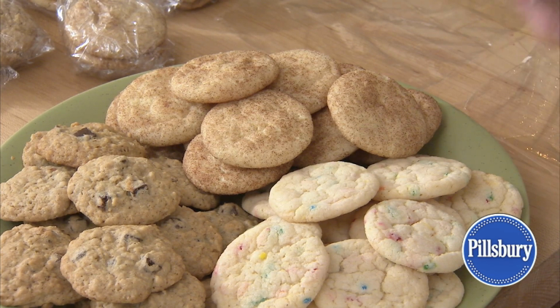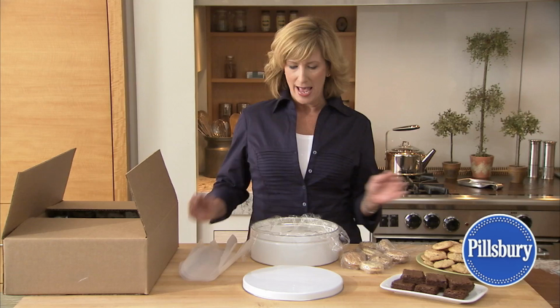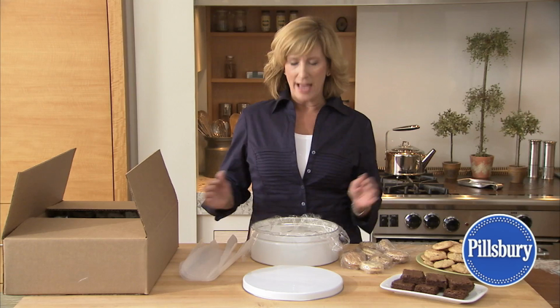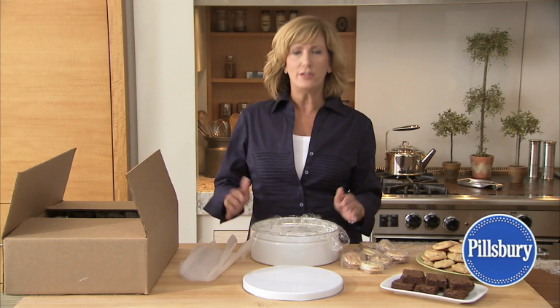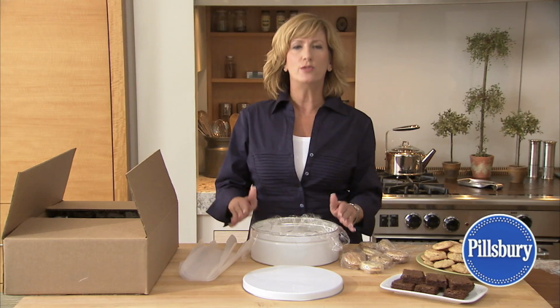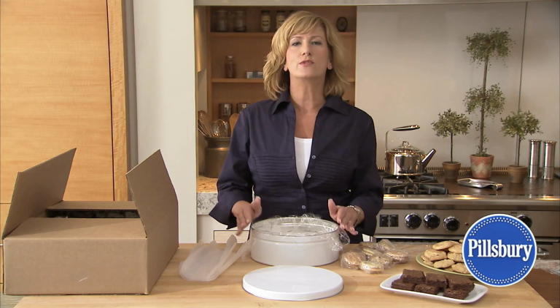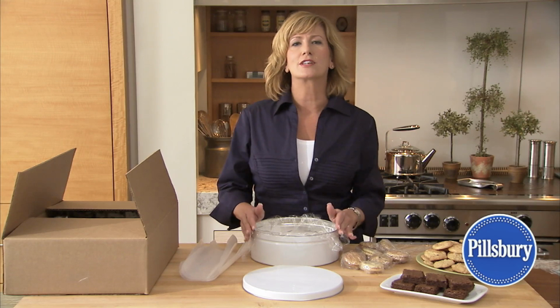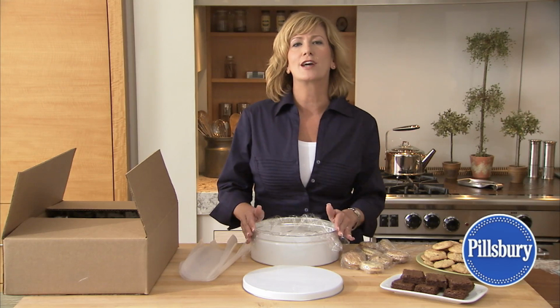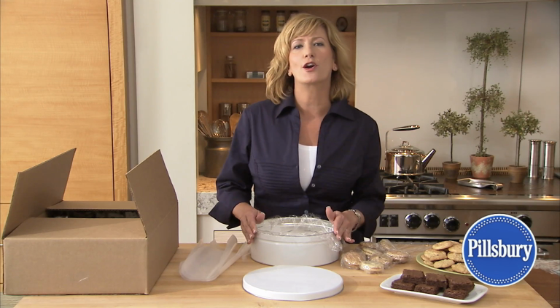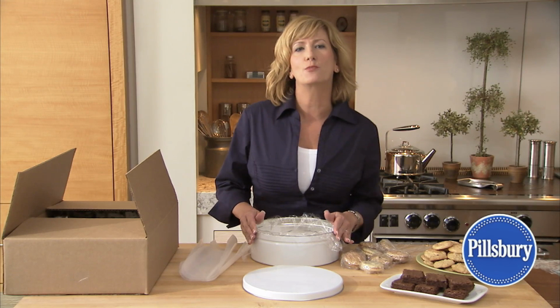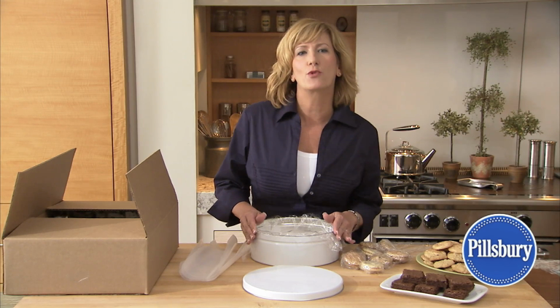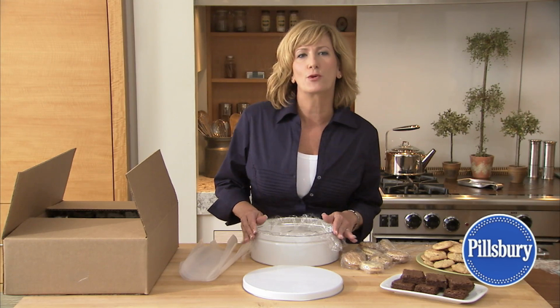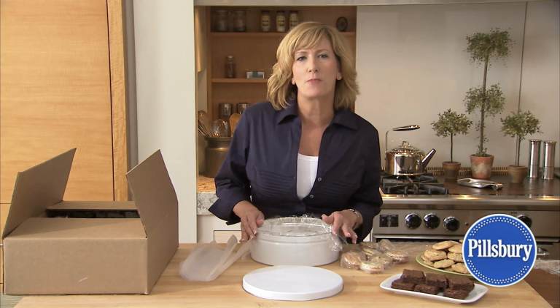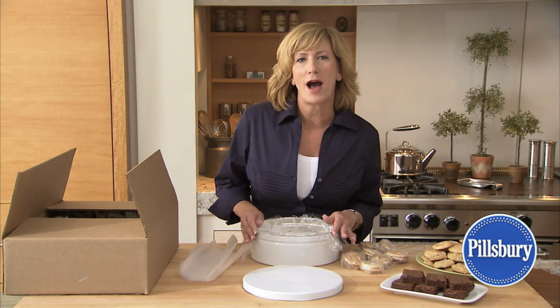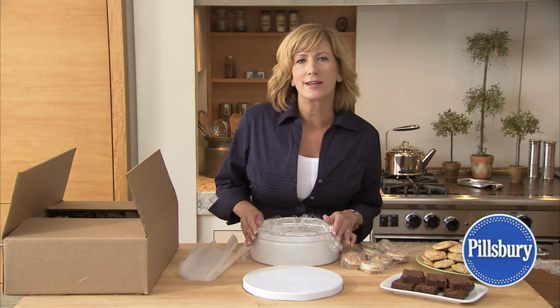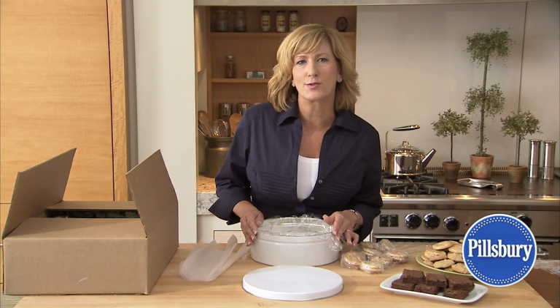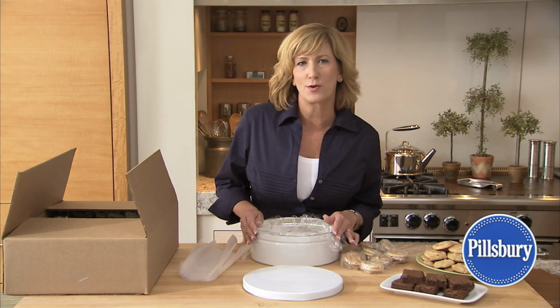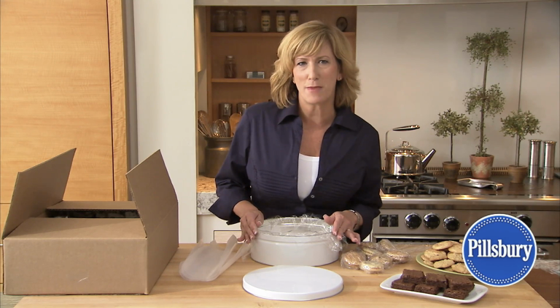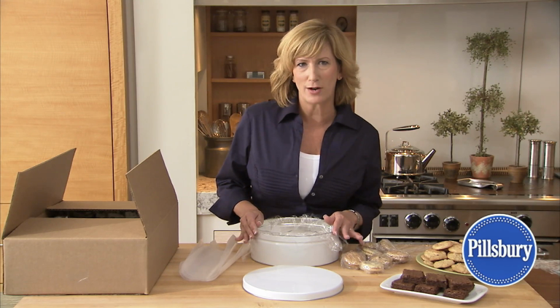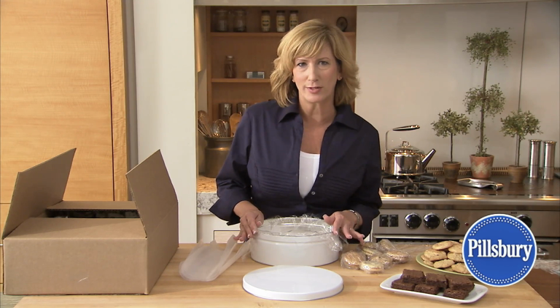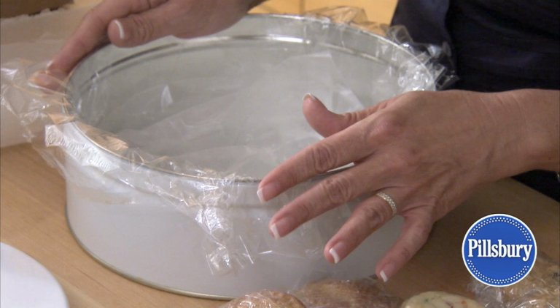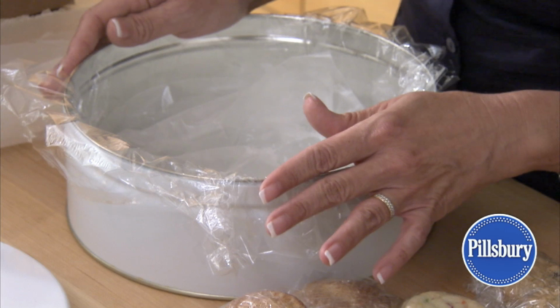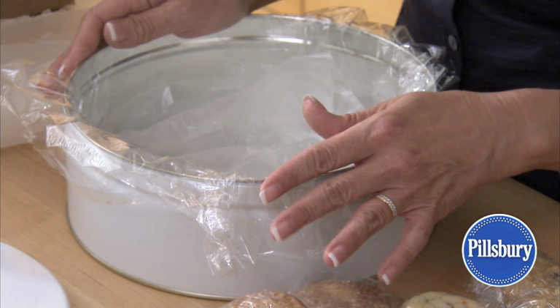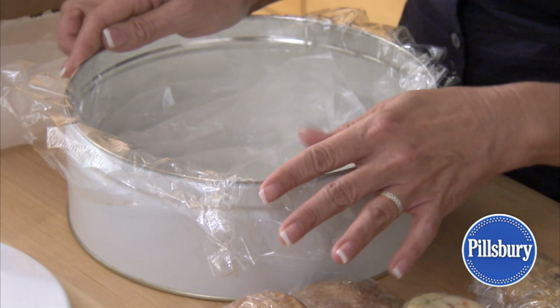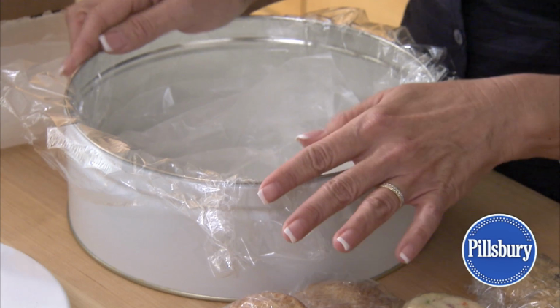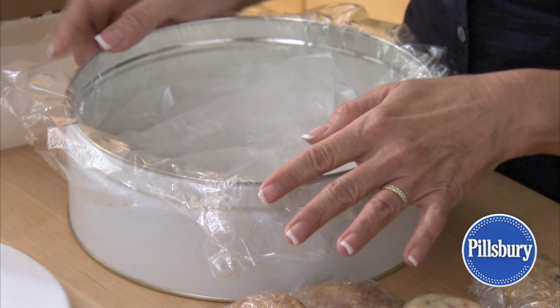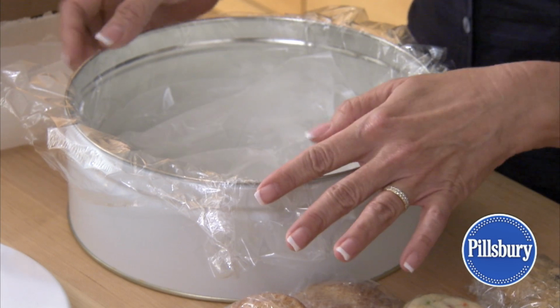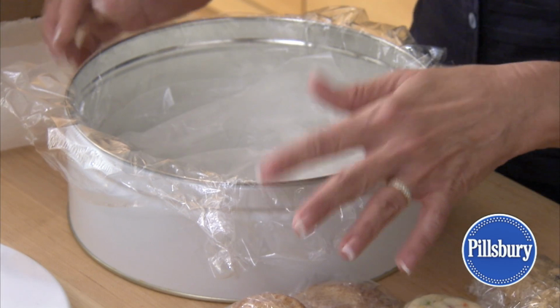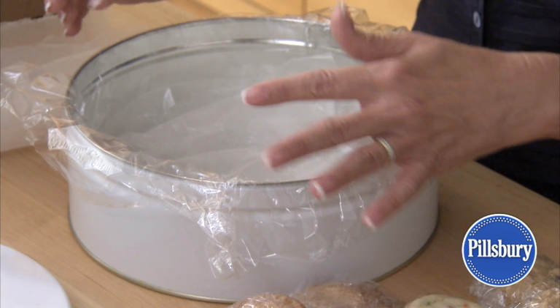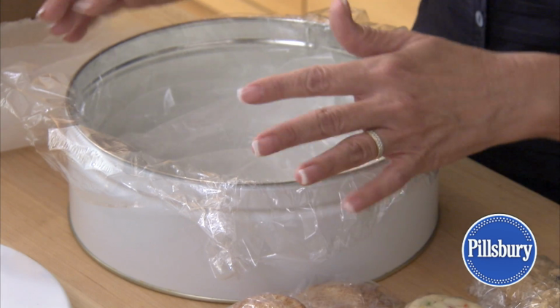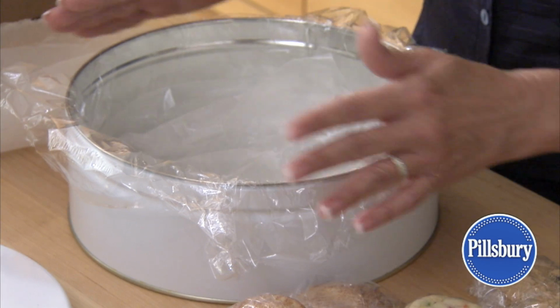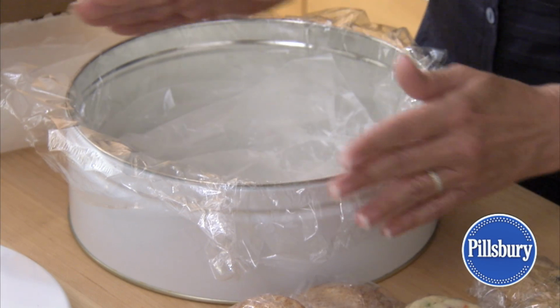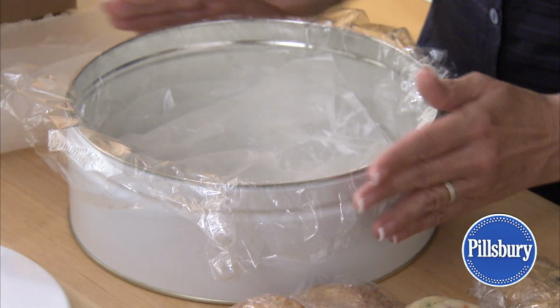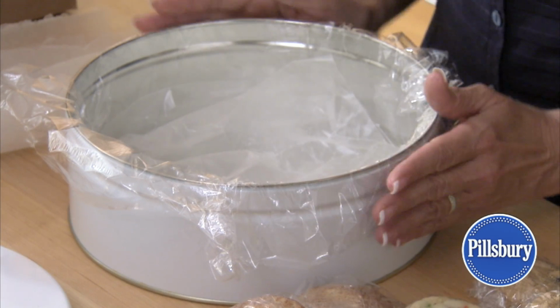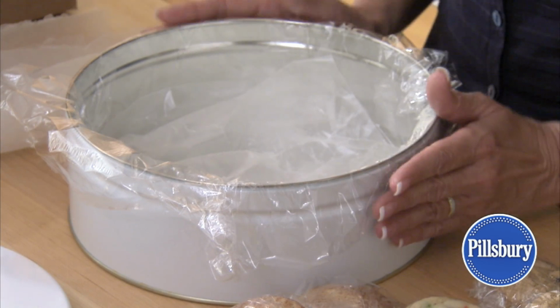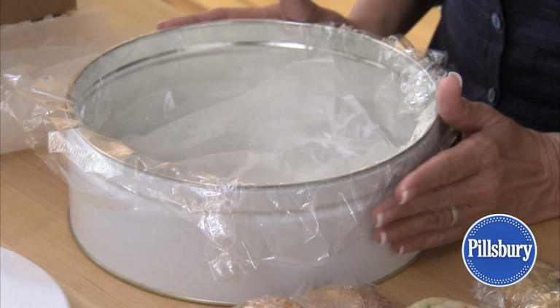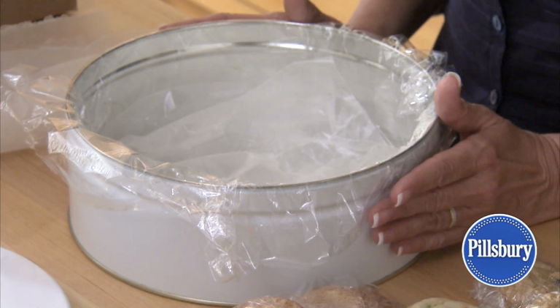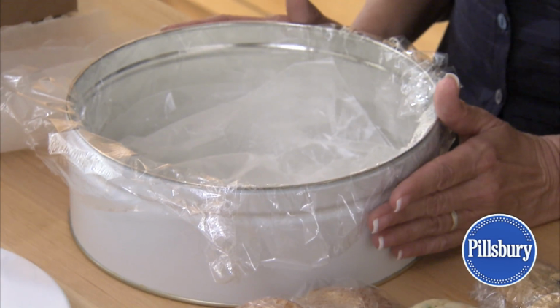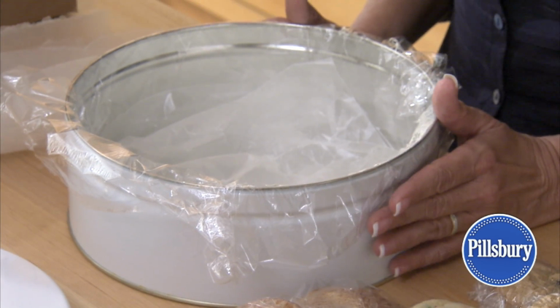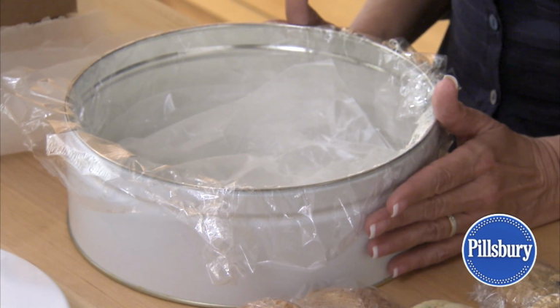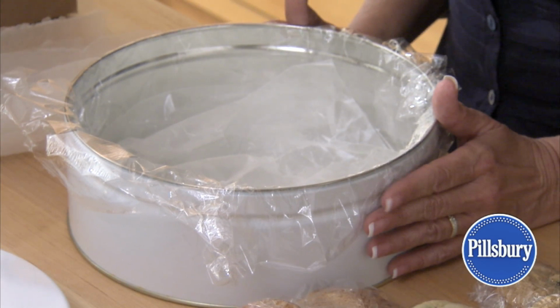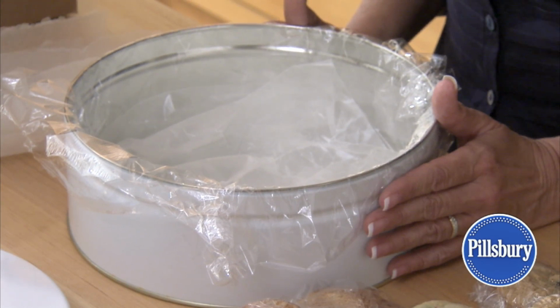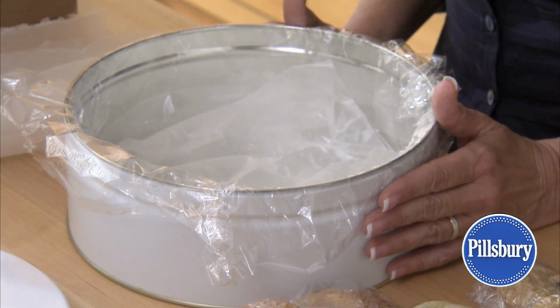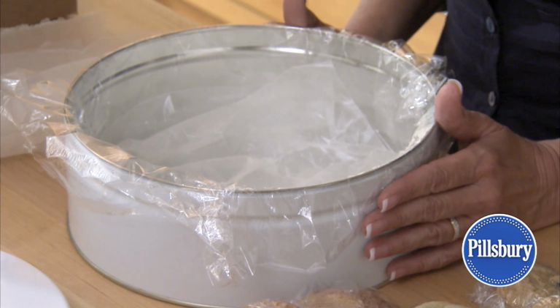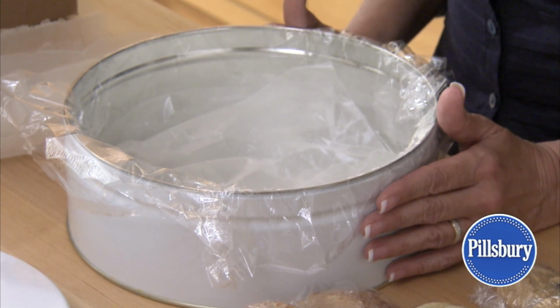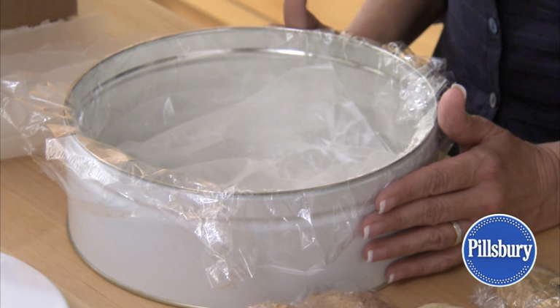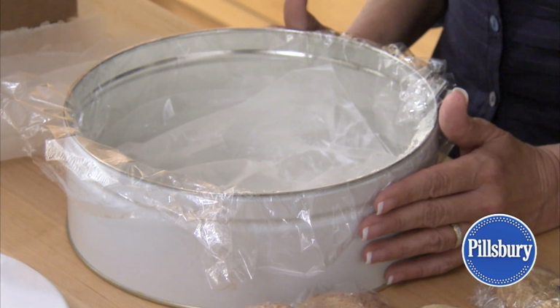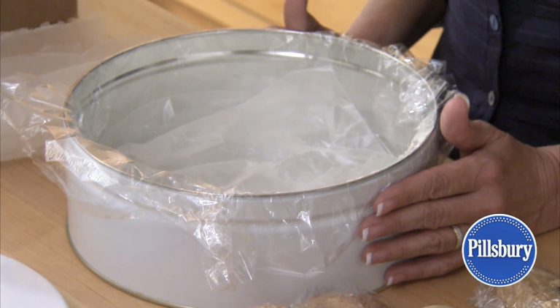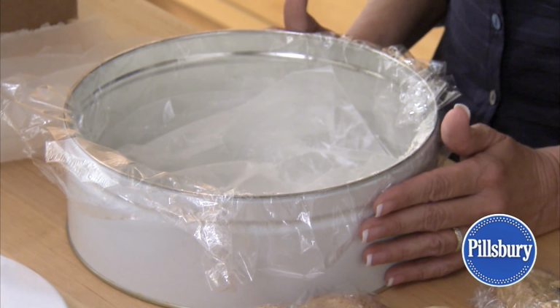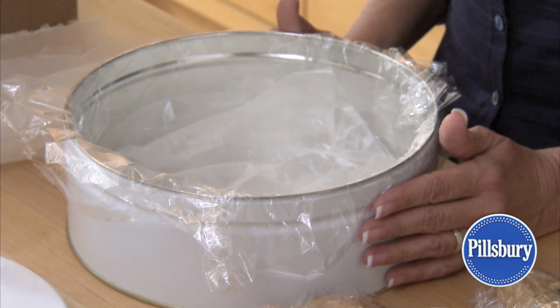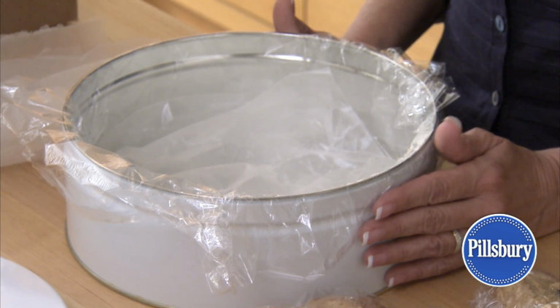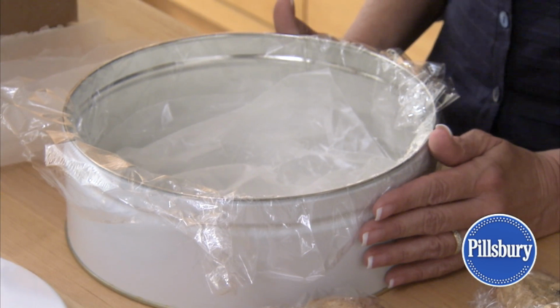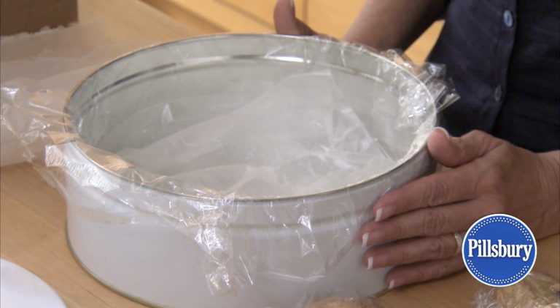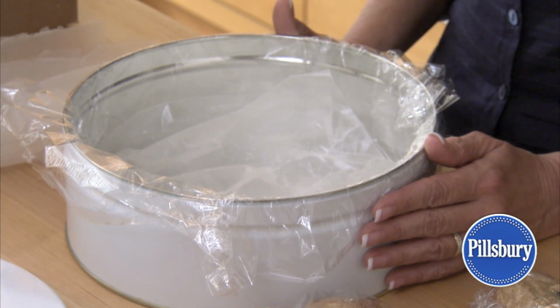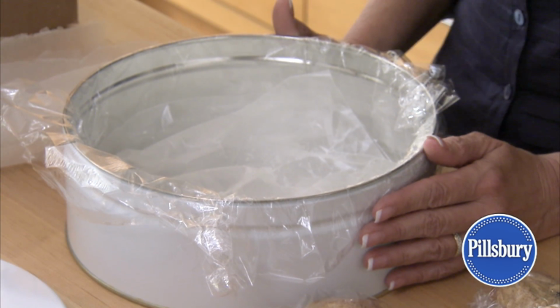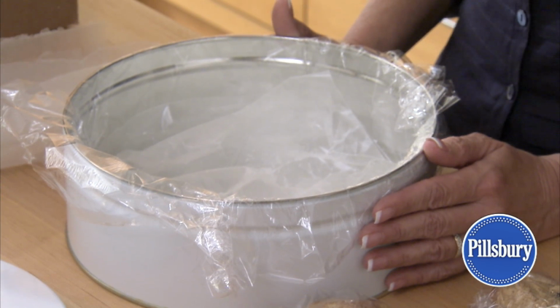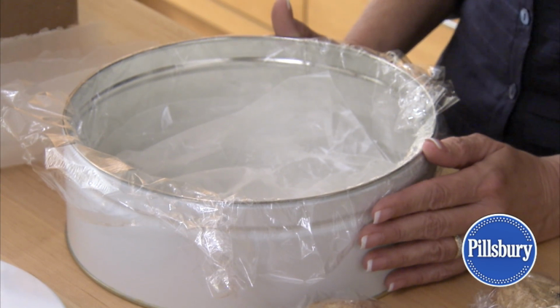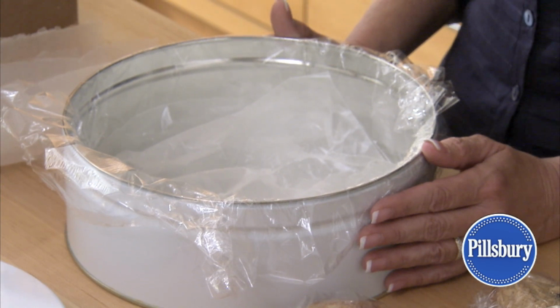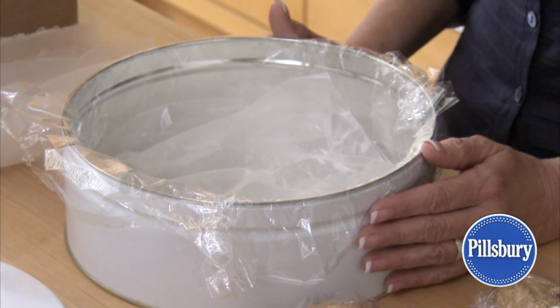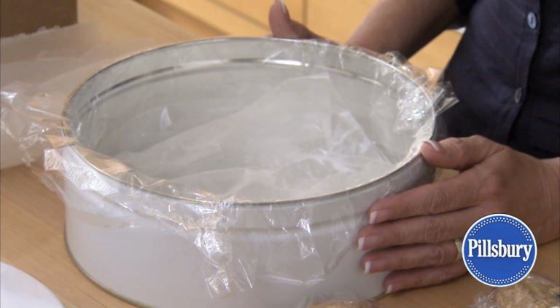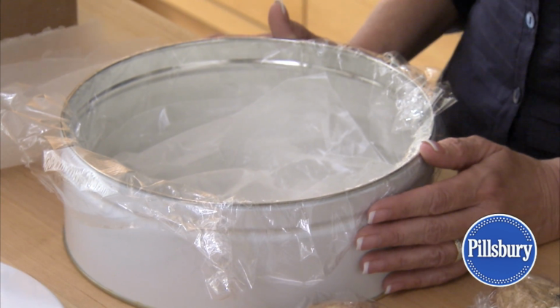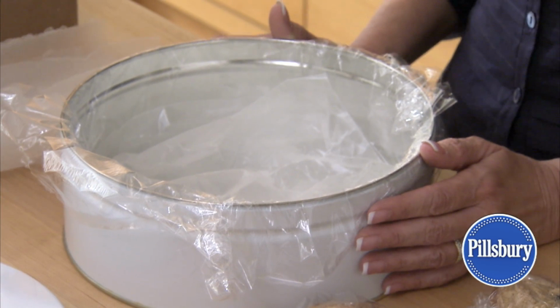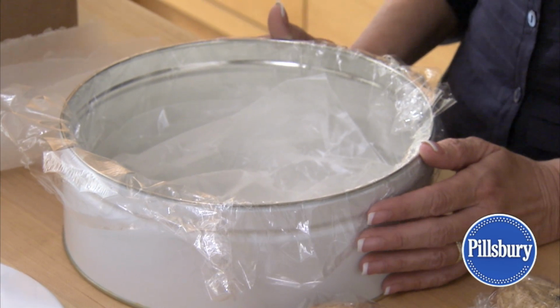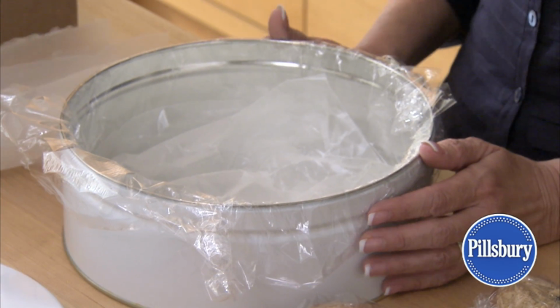Use a cardboard box or a metal container. Line the container with plastic wrap, wax paper, or foil to preserve the flavors.